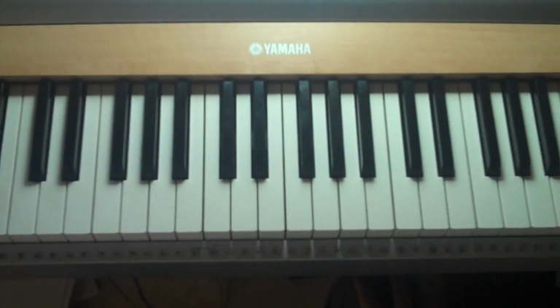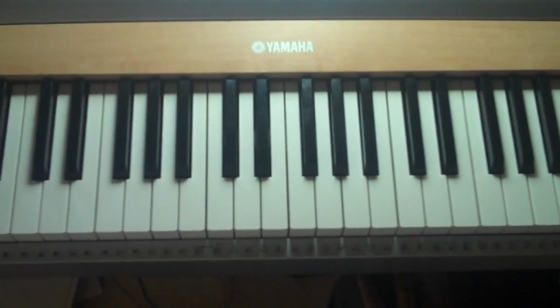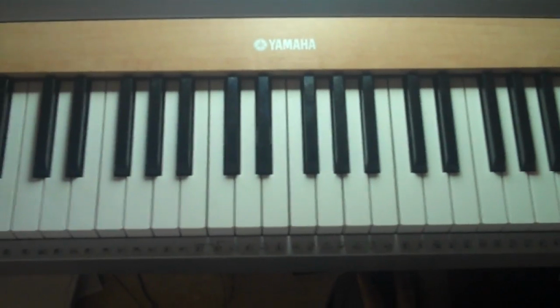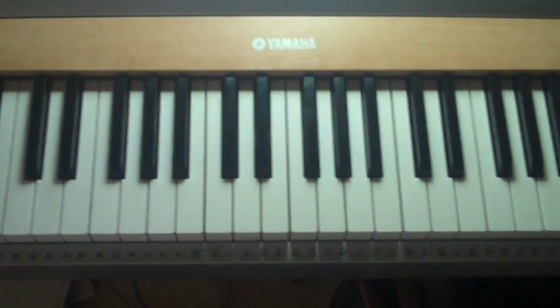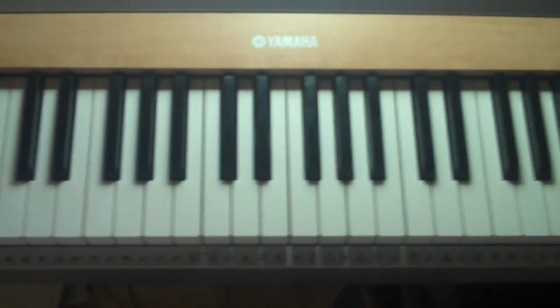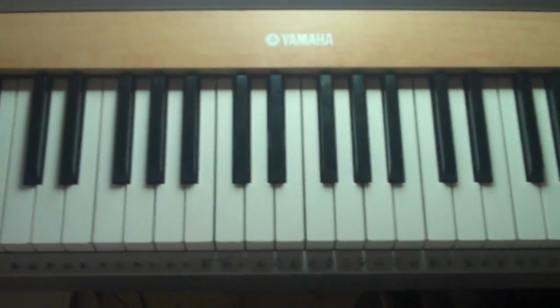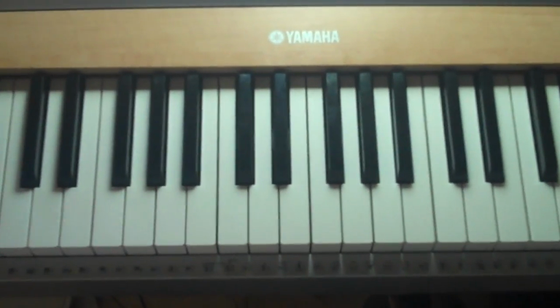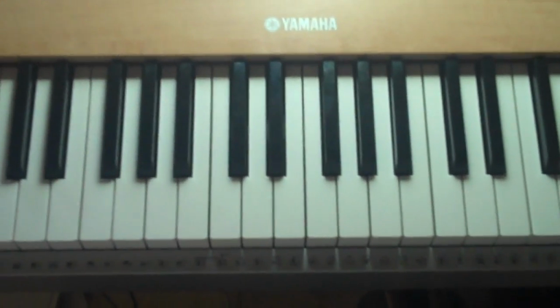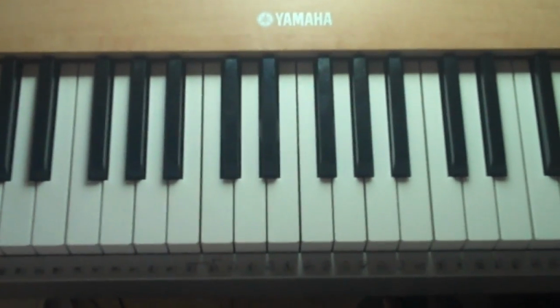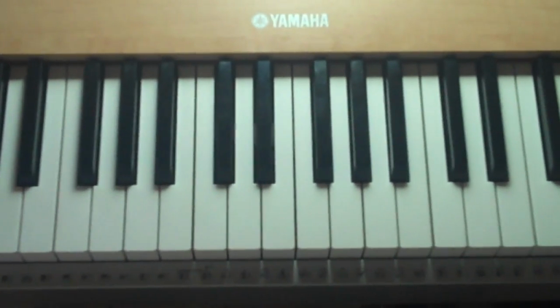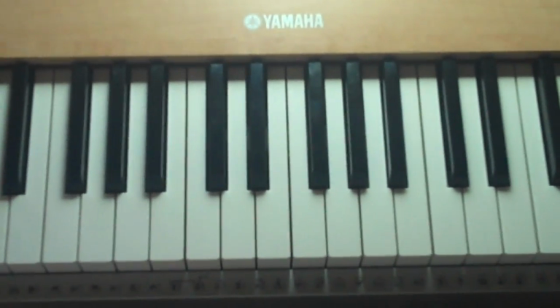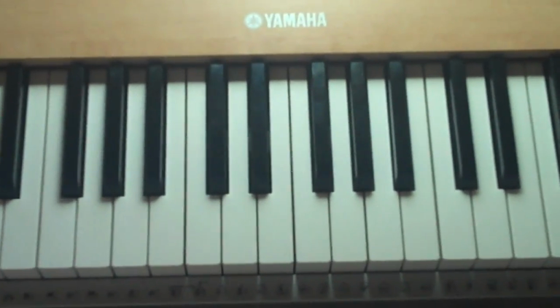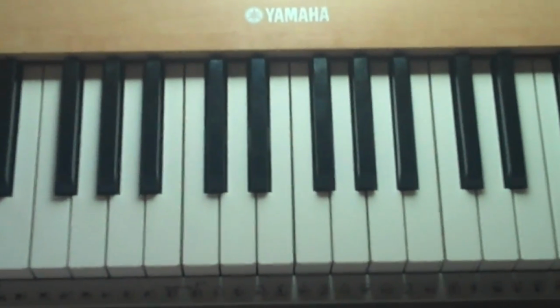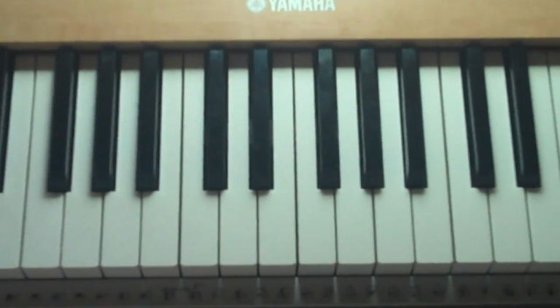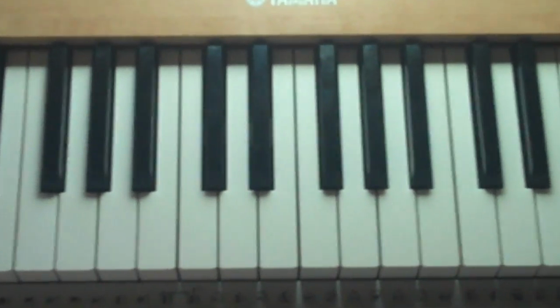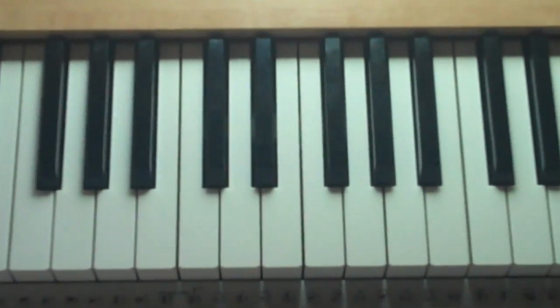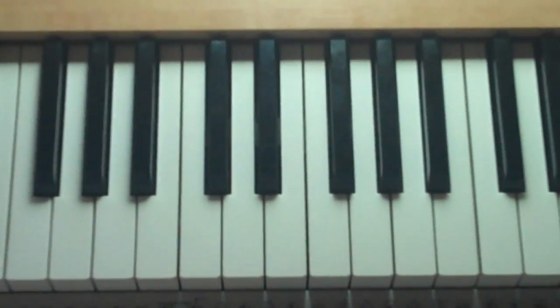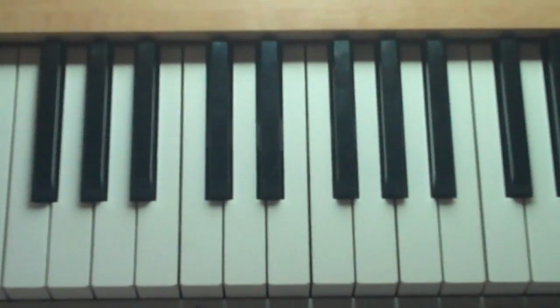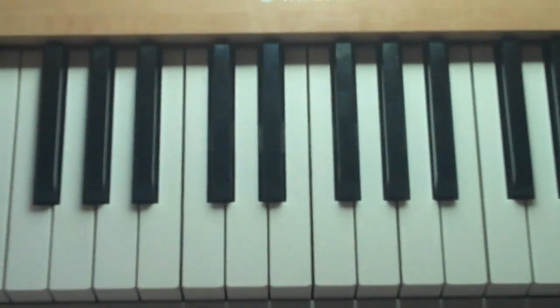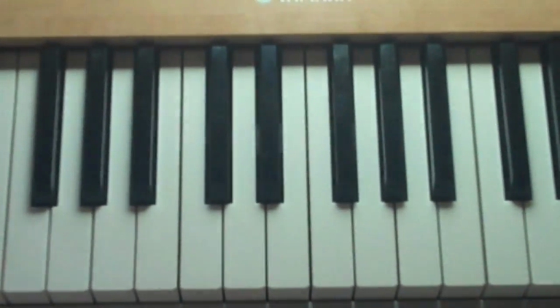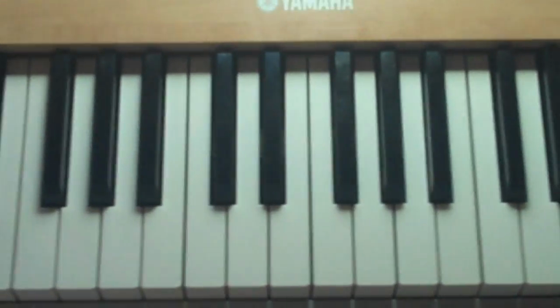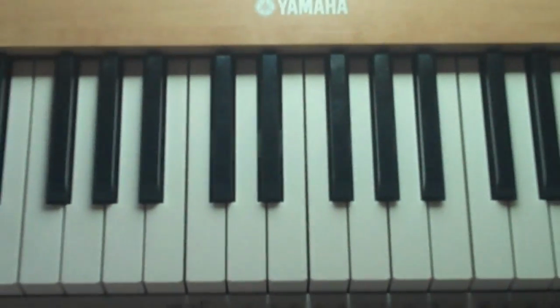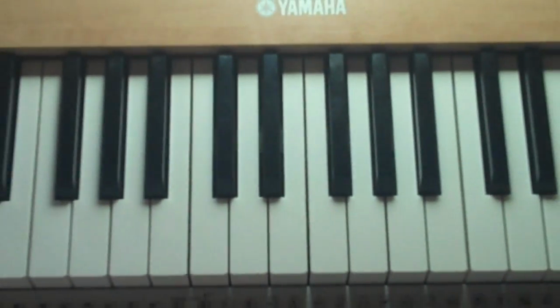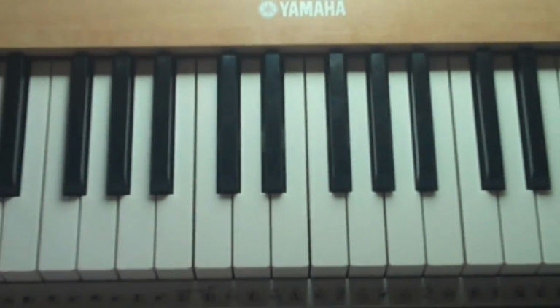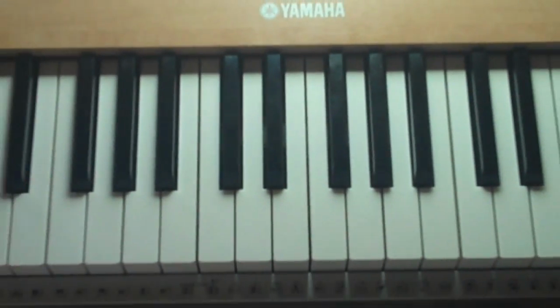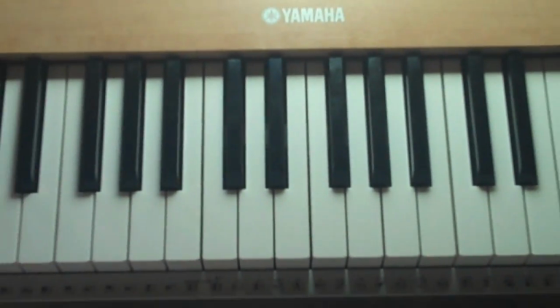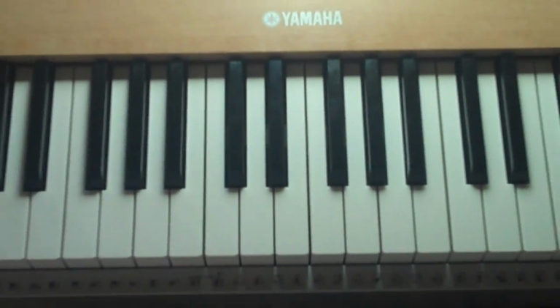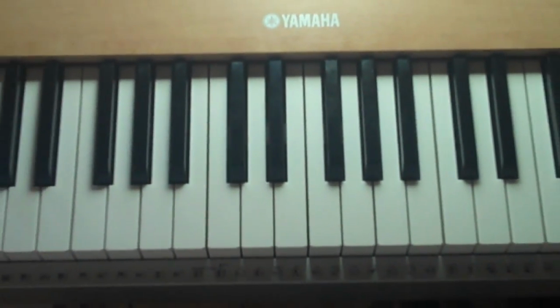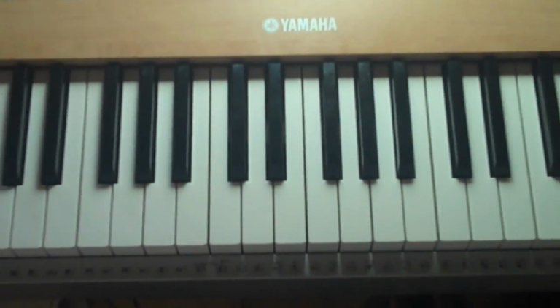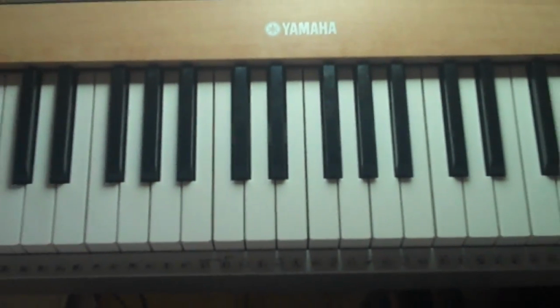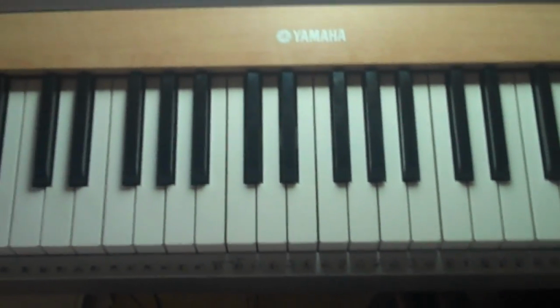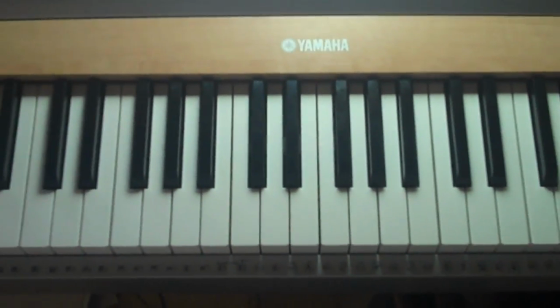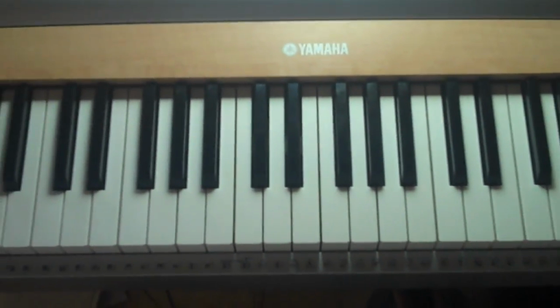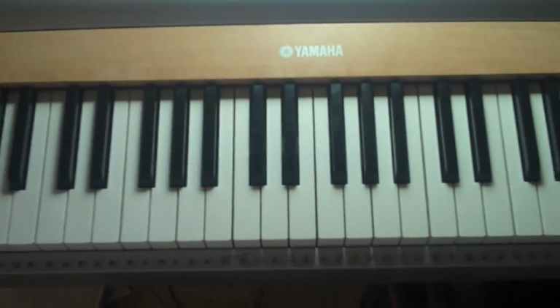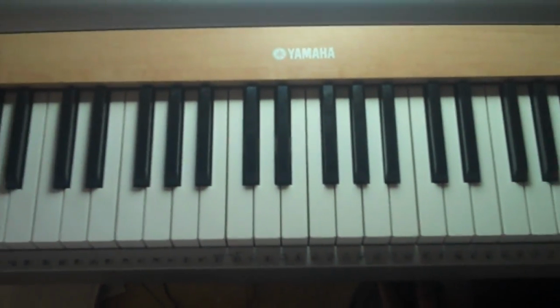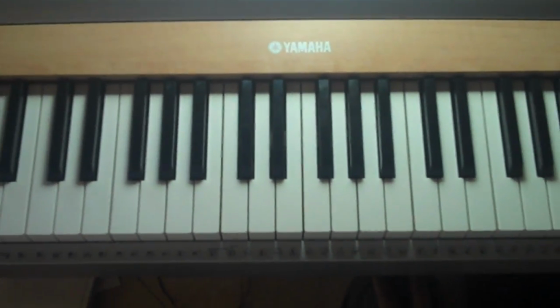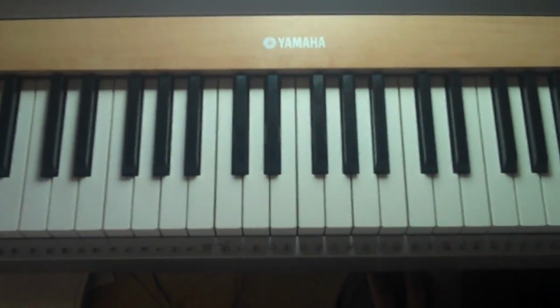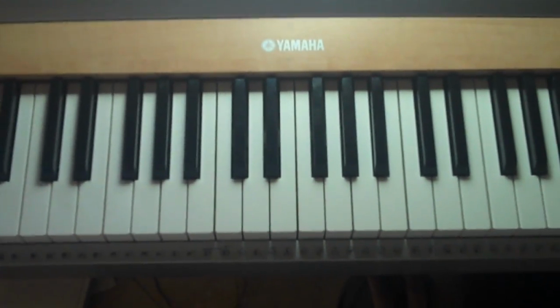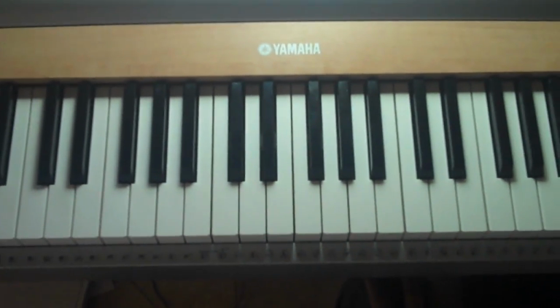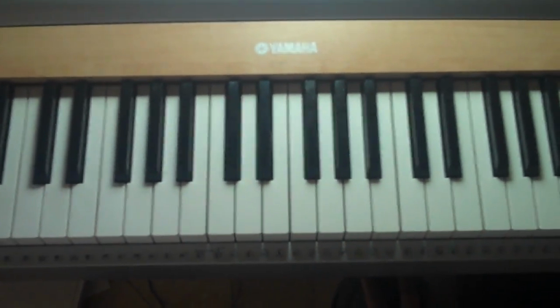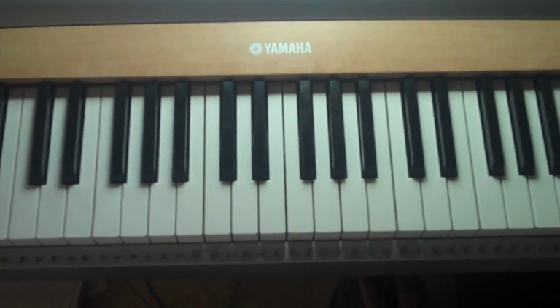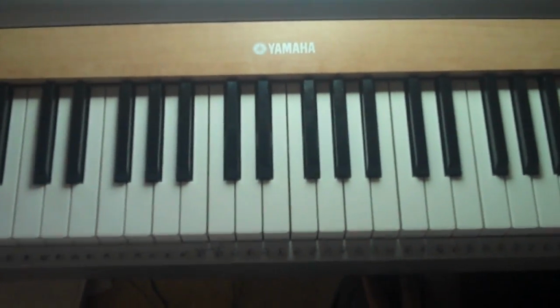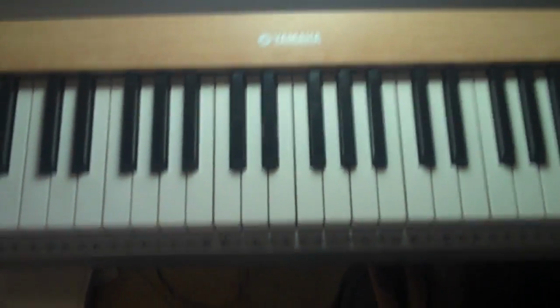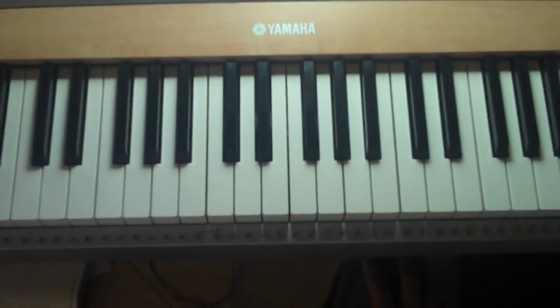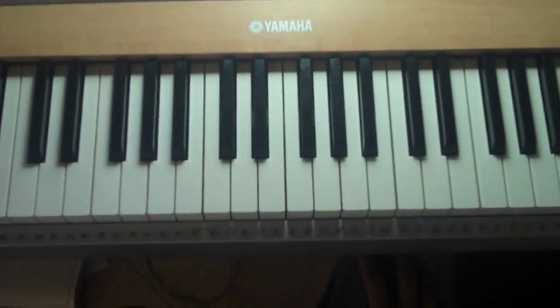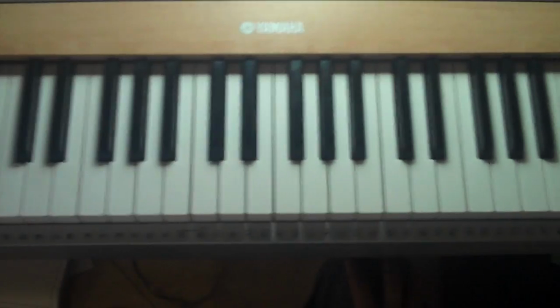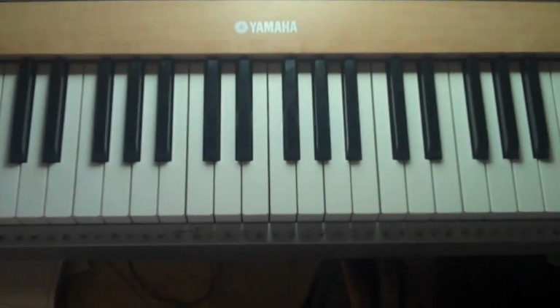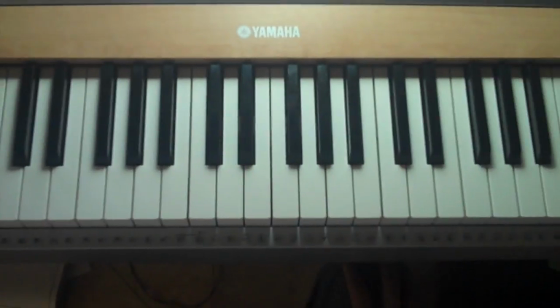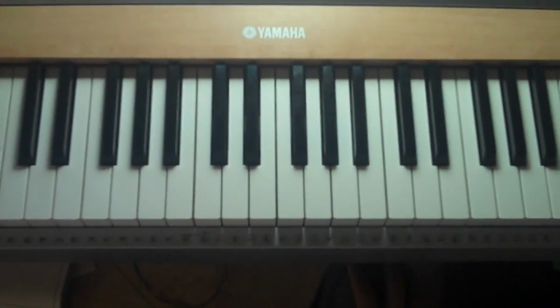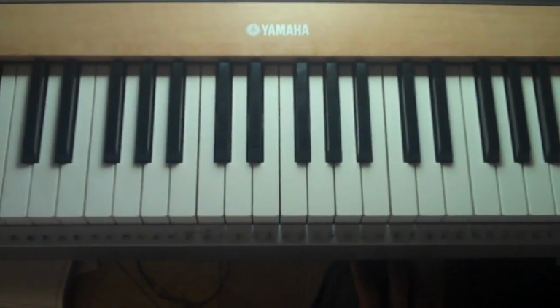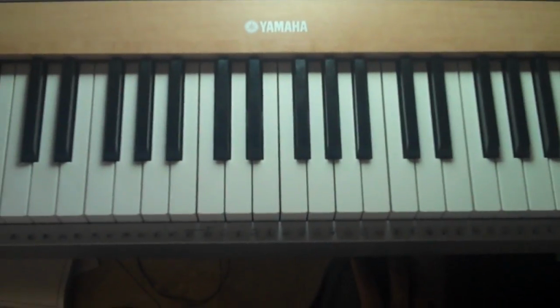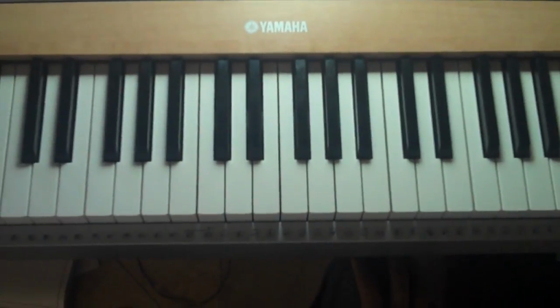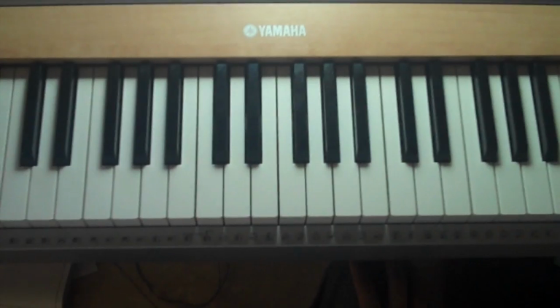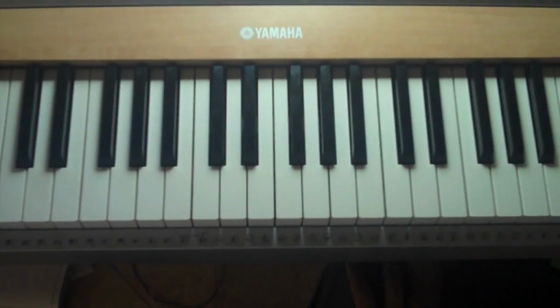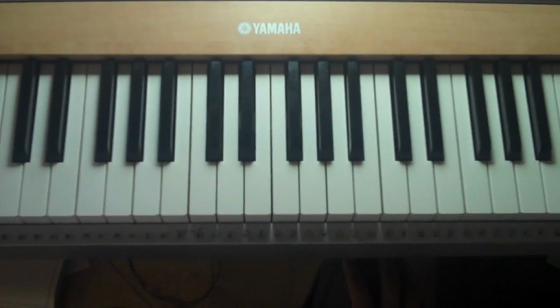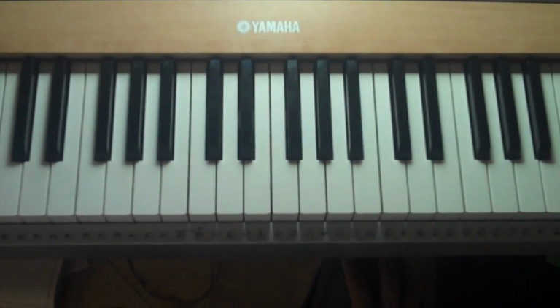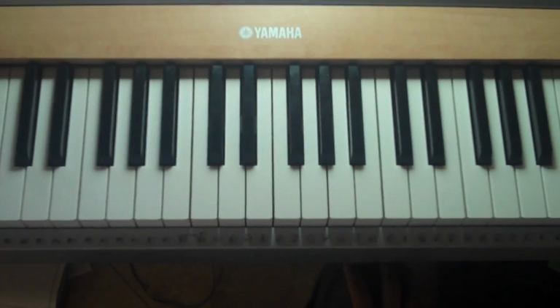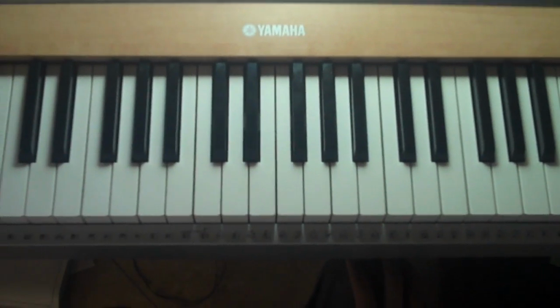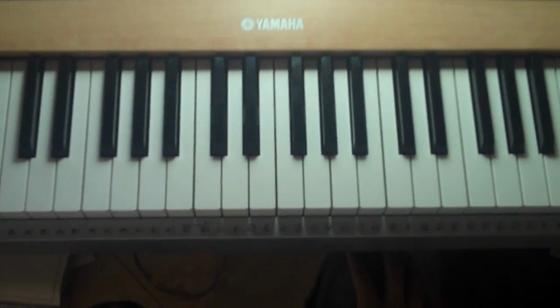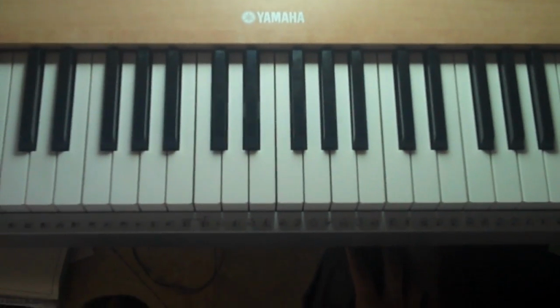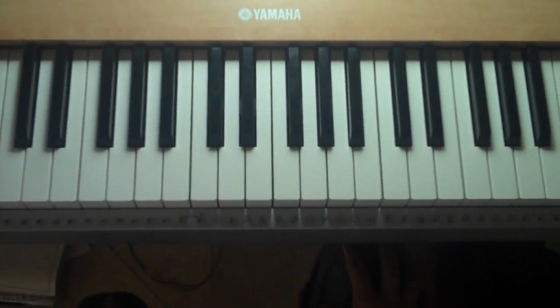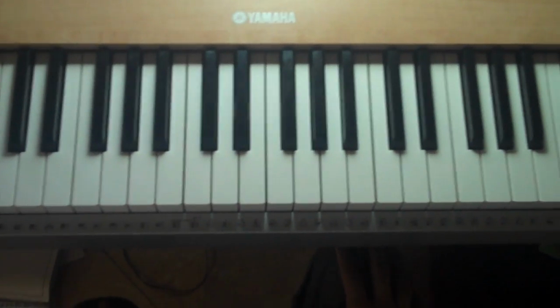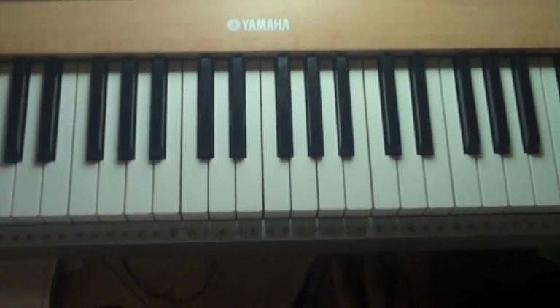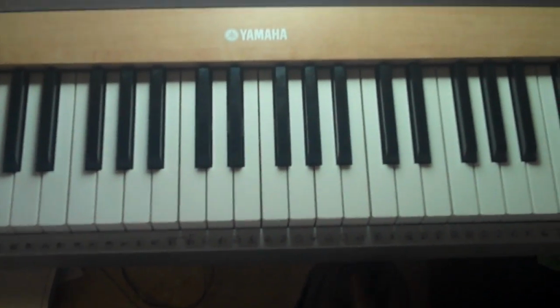Alright you guys, today I'm going to be showing you how to play 100 Years by Five for Fighting. So I'll play the song first and then show you how.